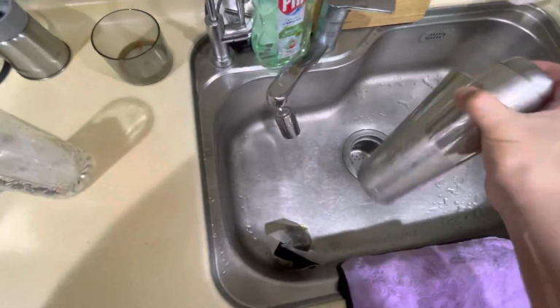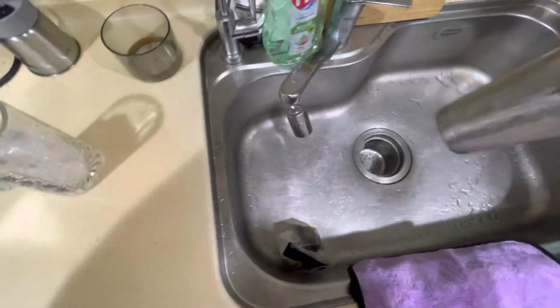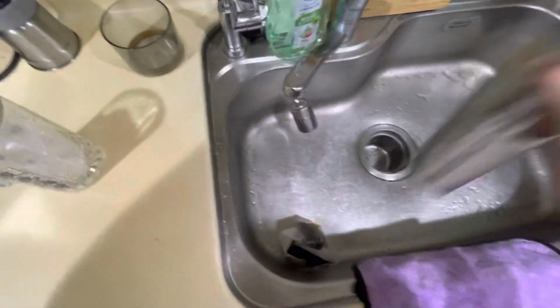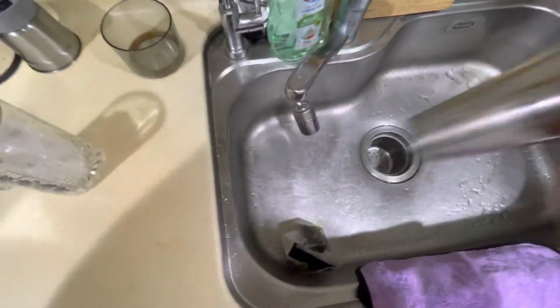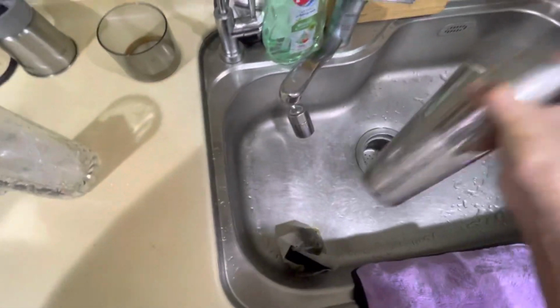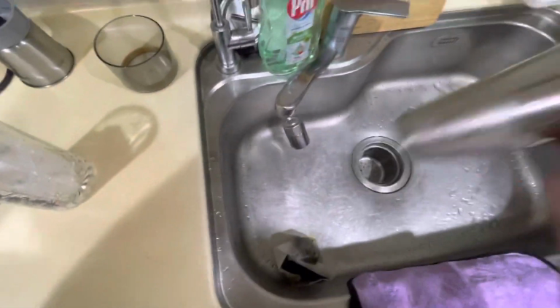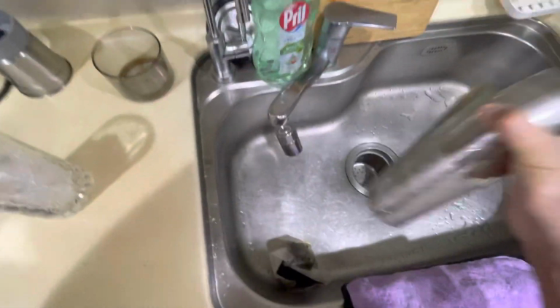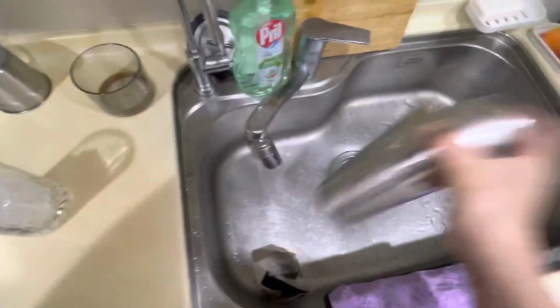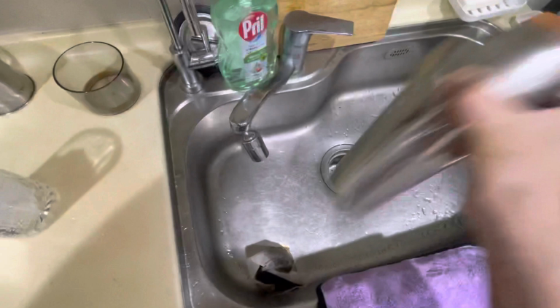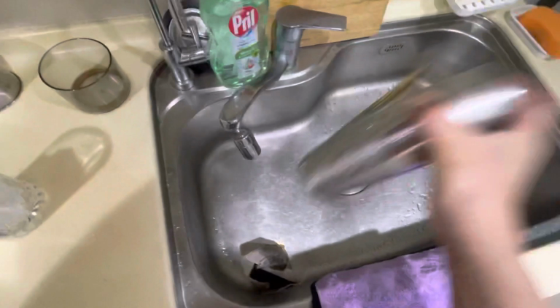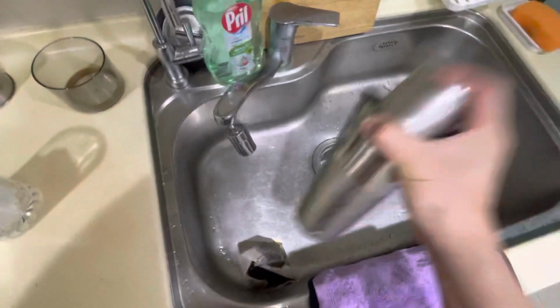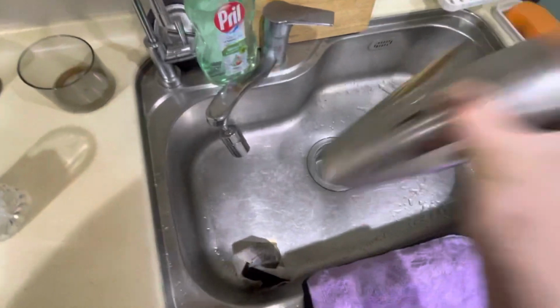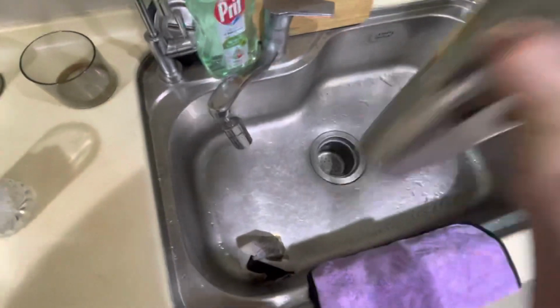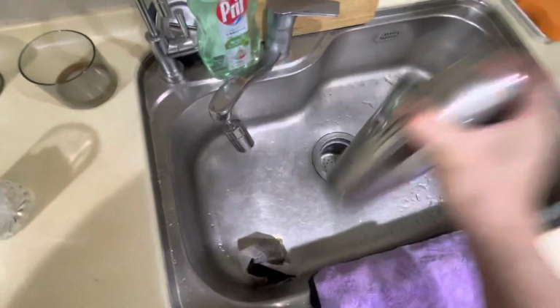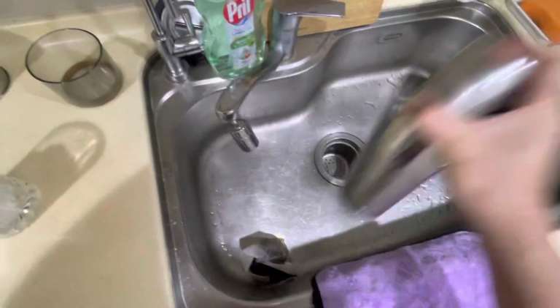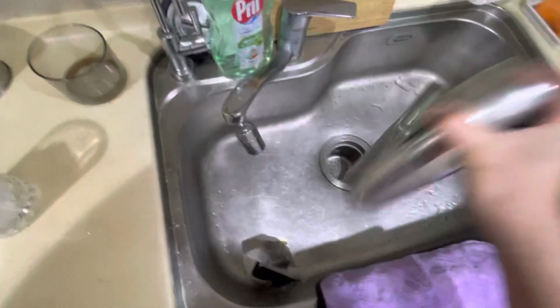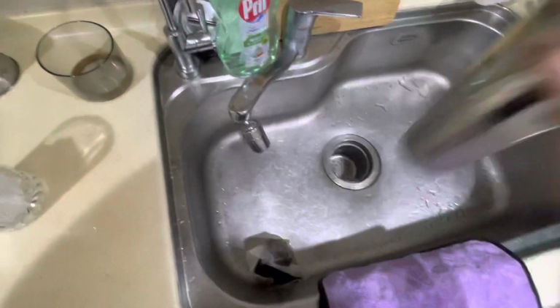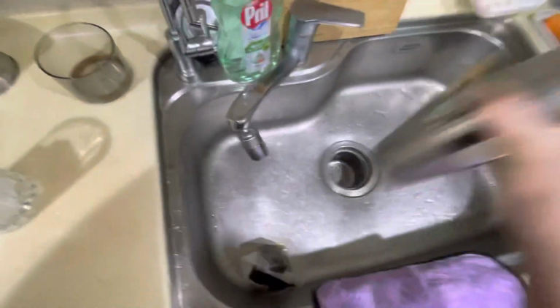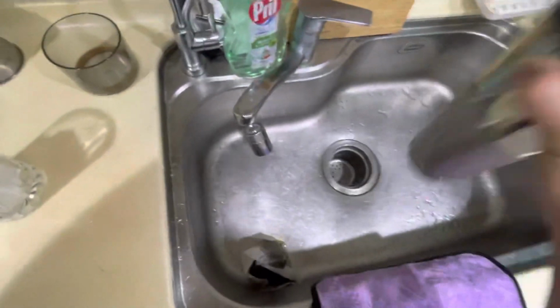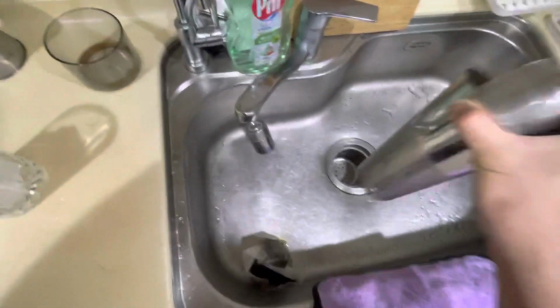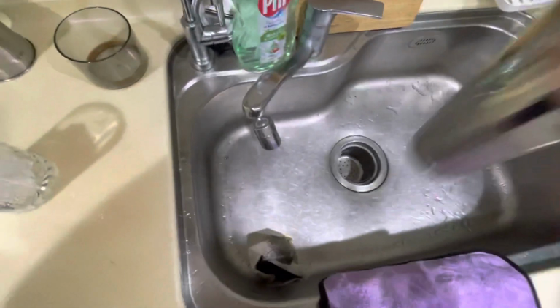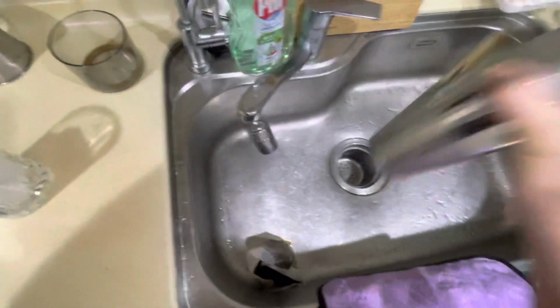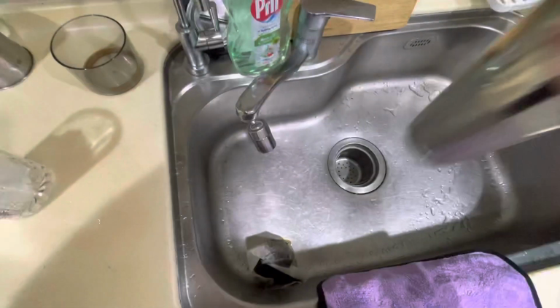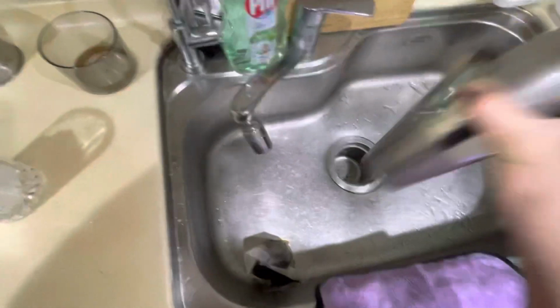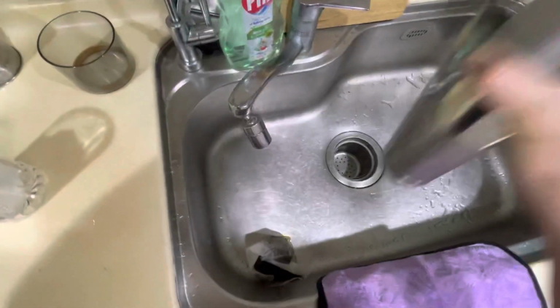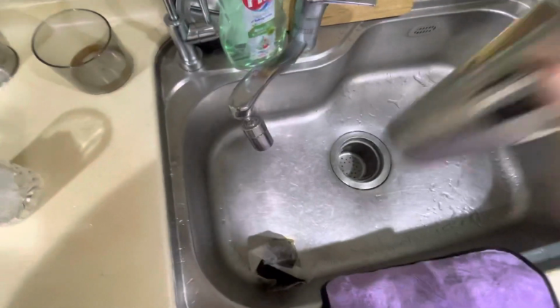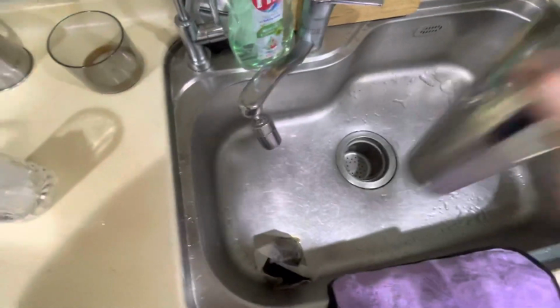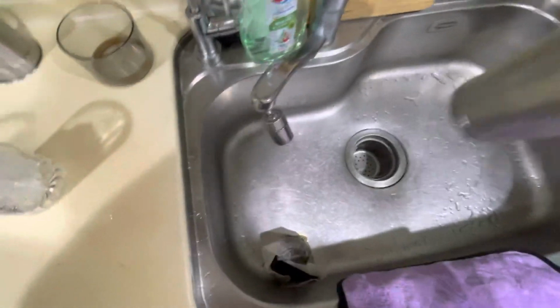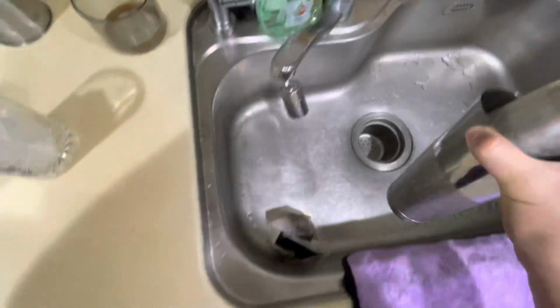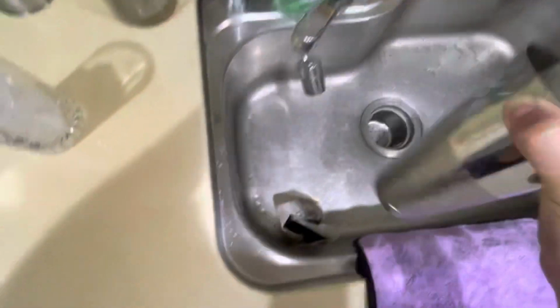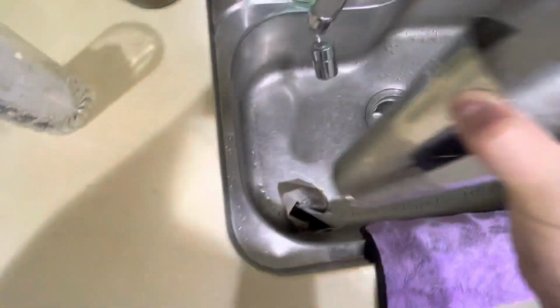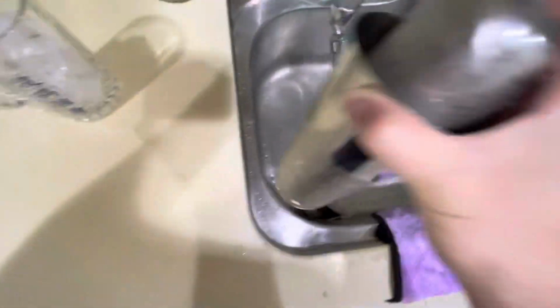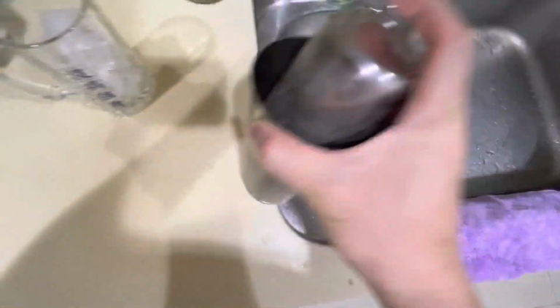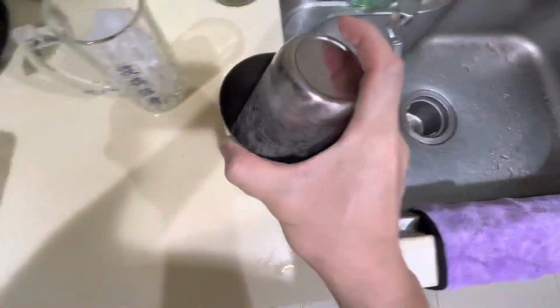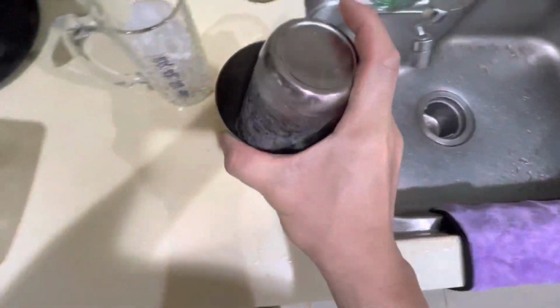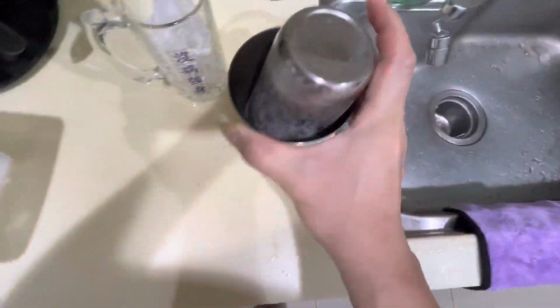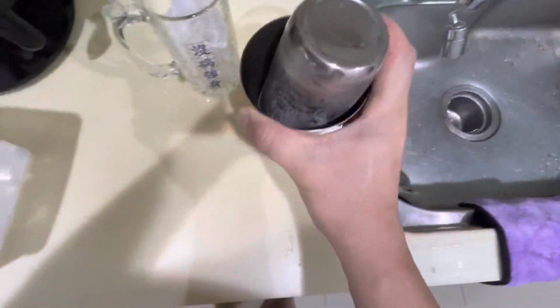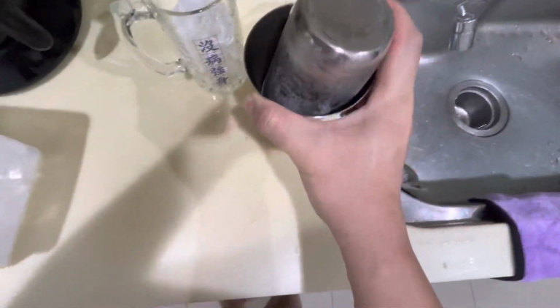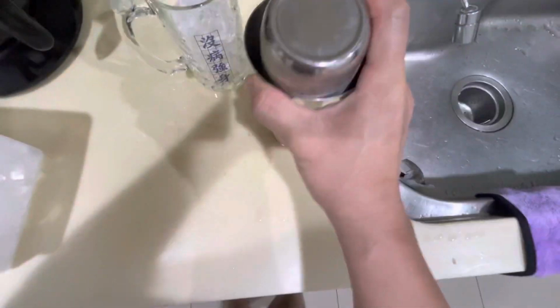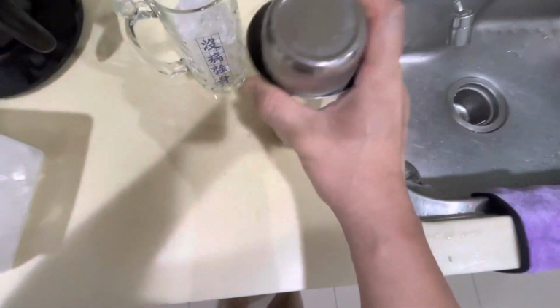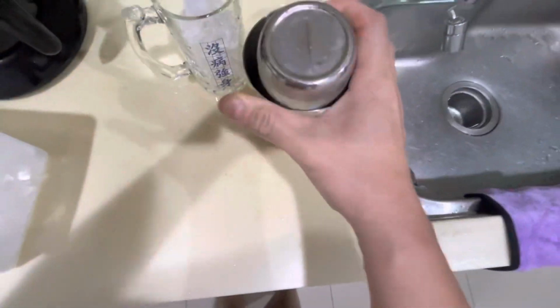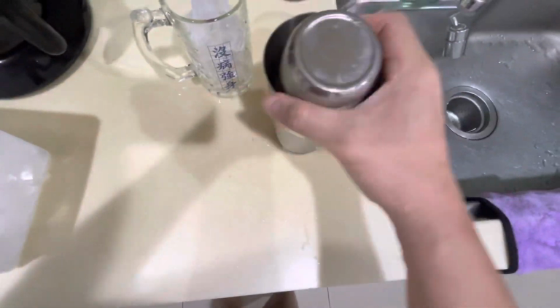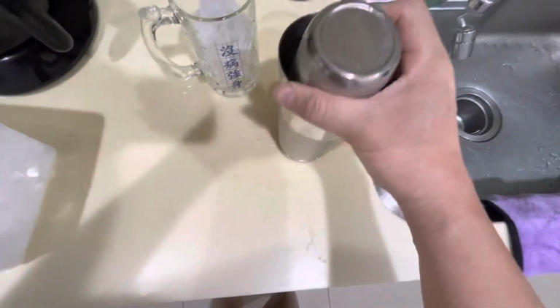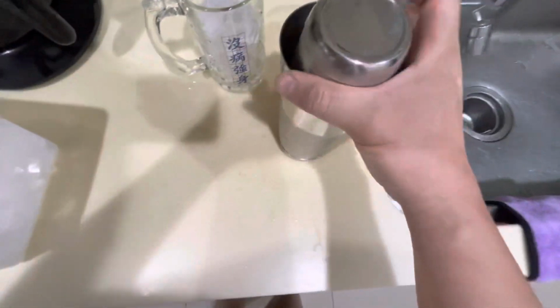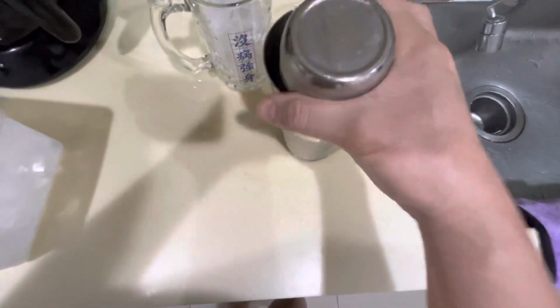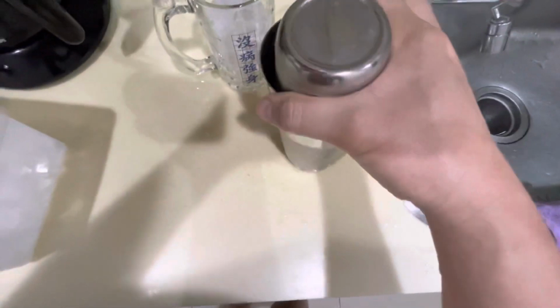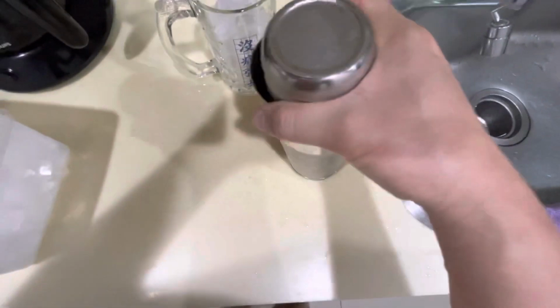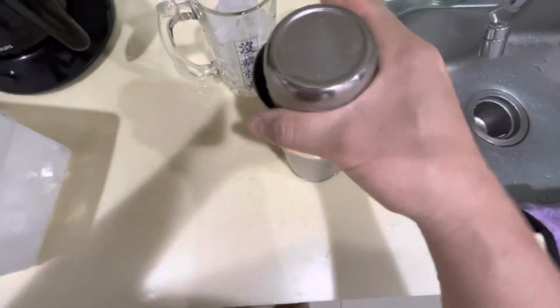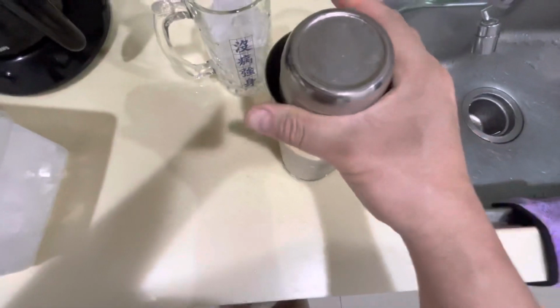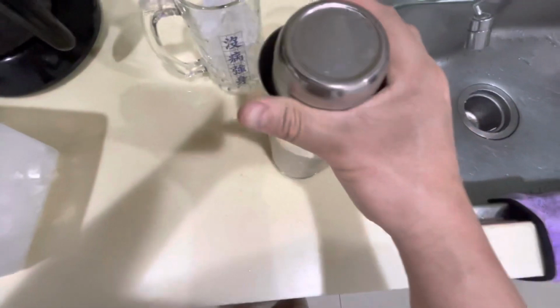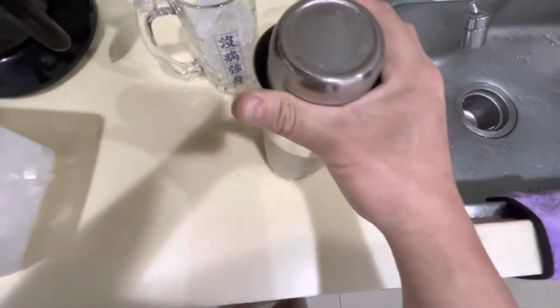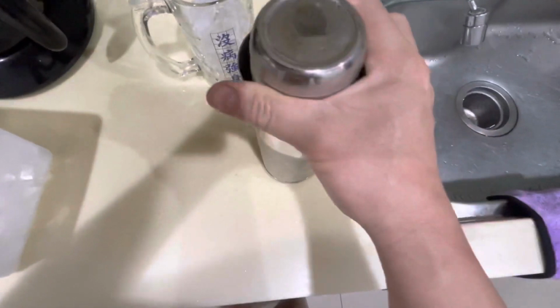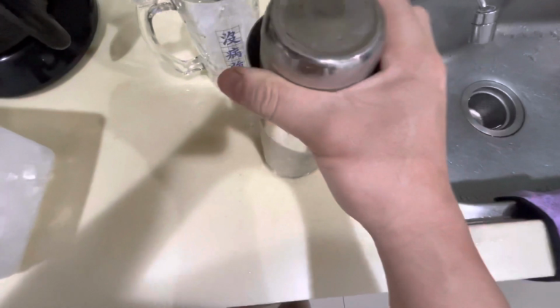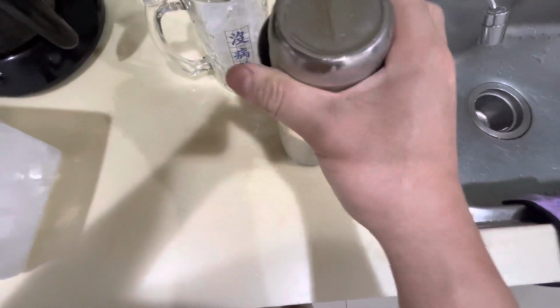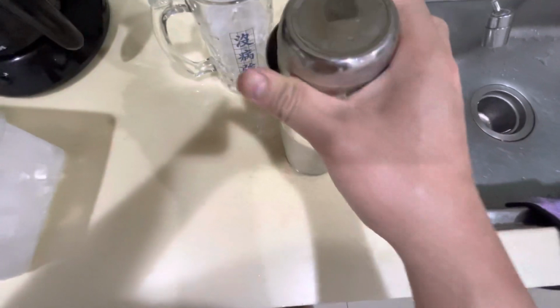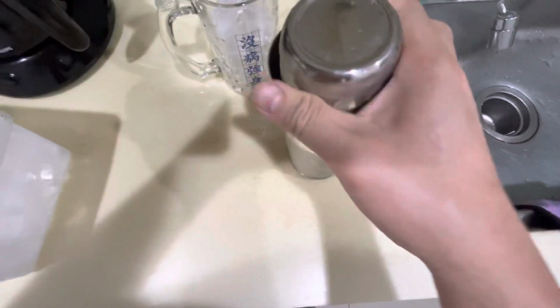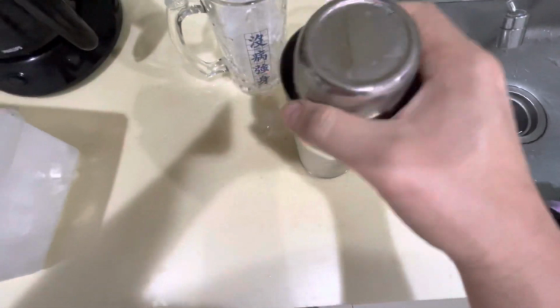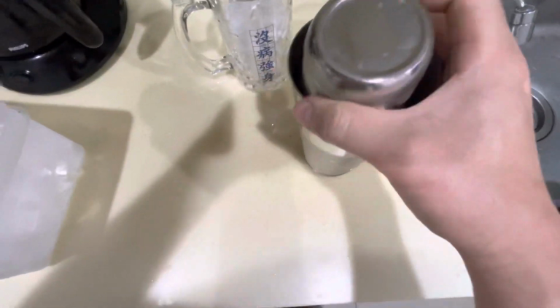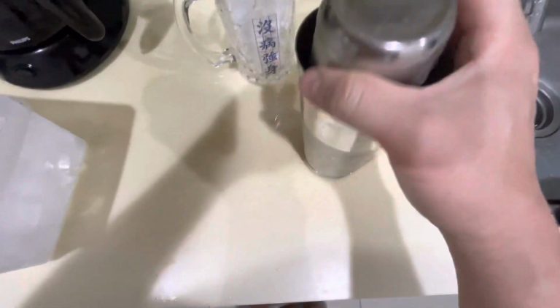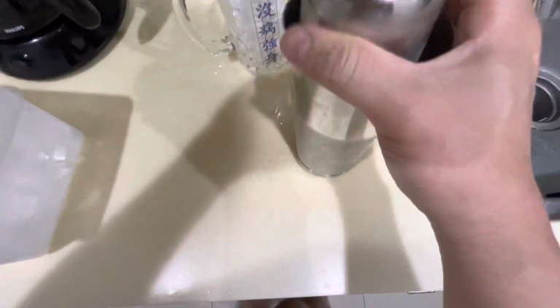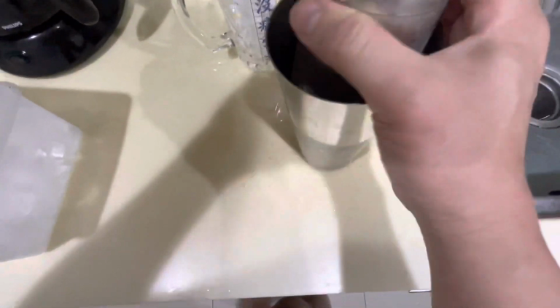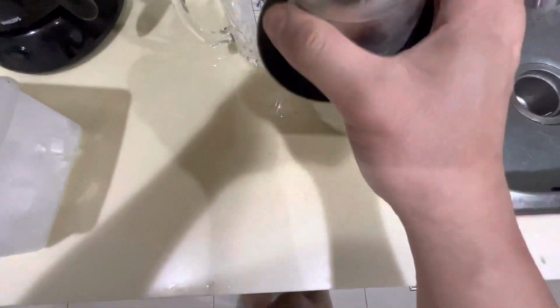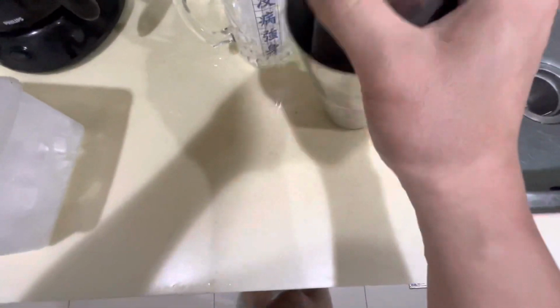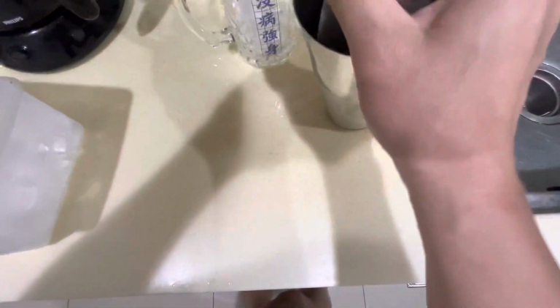Give it a good shake, get a good workout on. Pop it open - it's so hard to do with one hand.